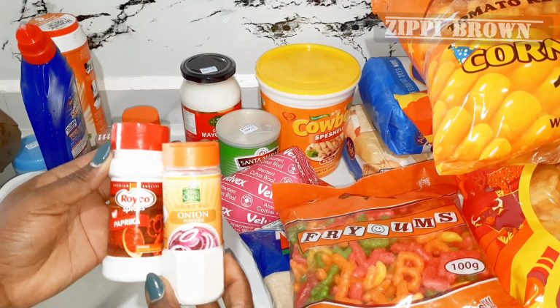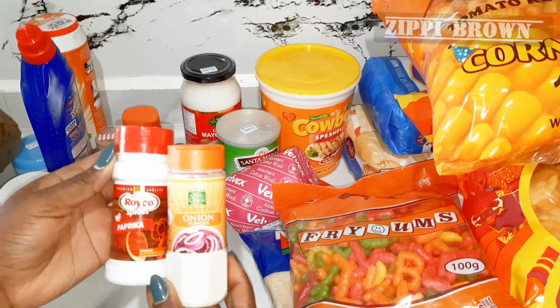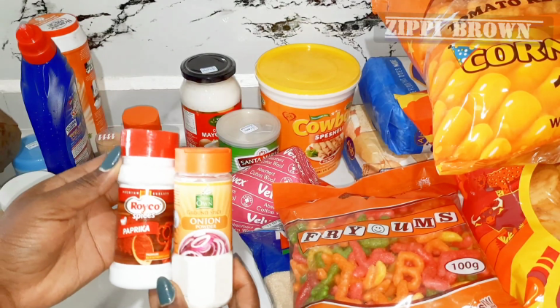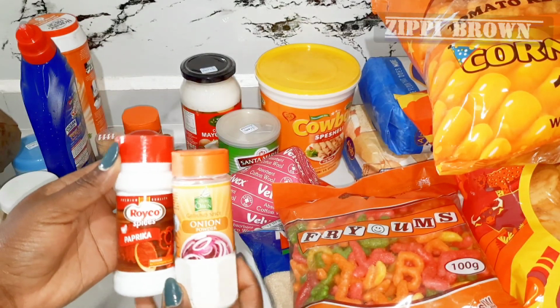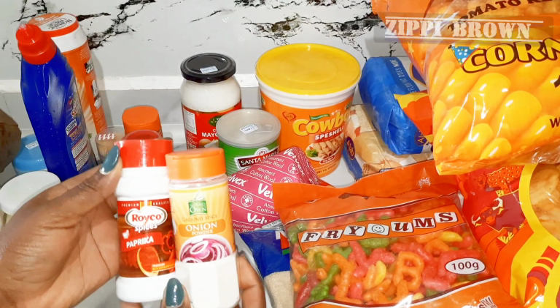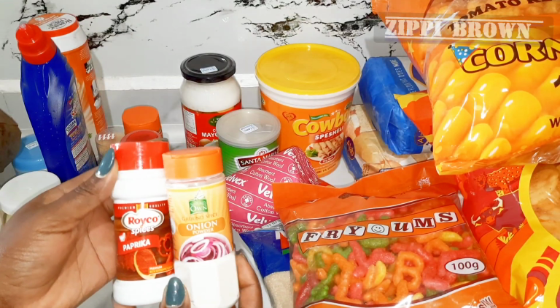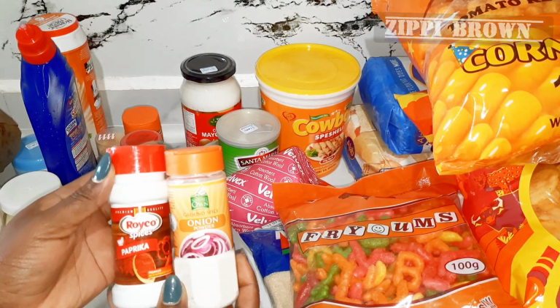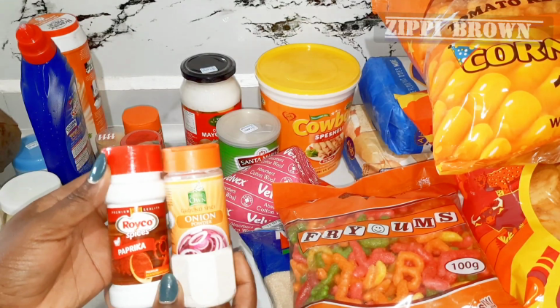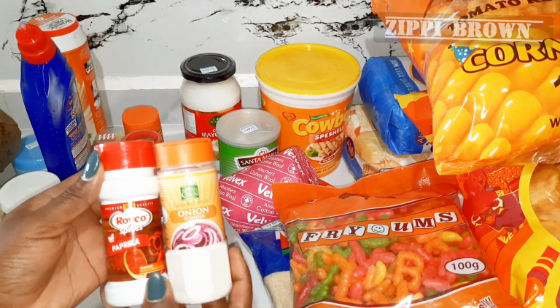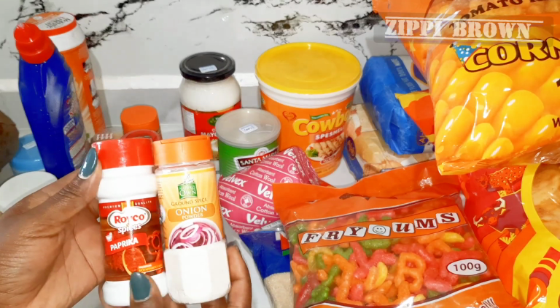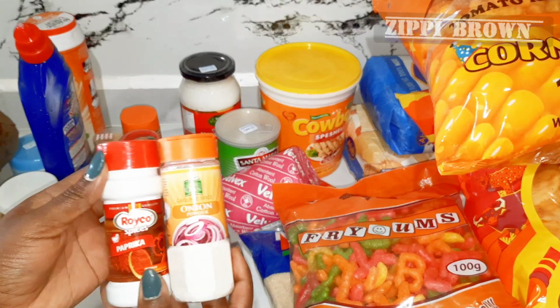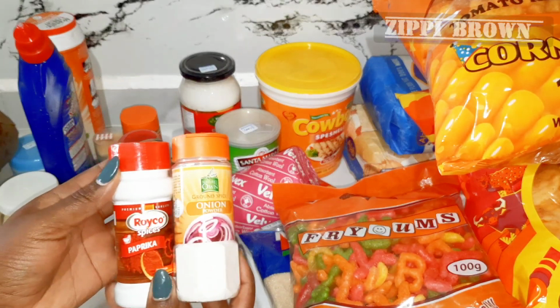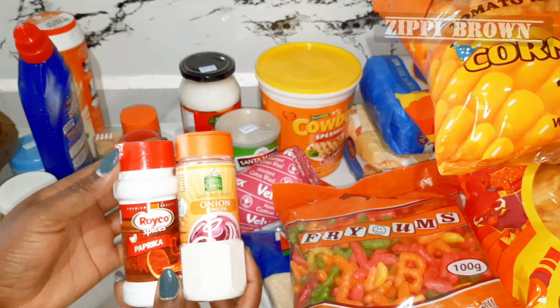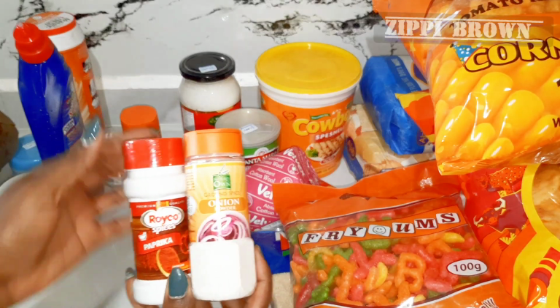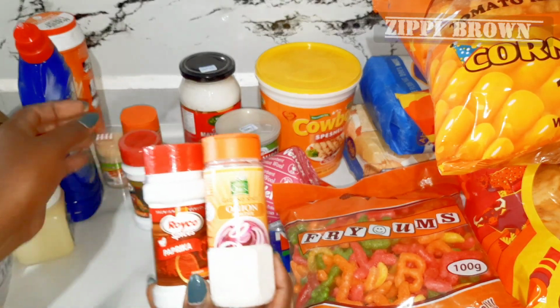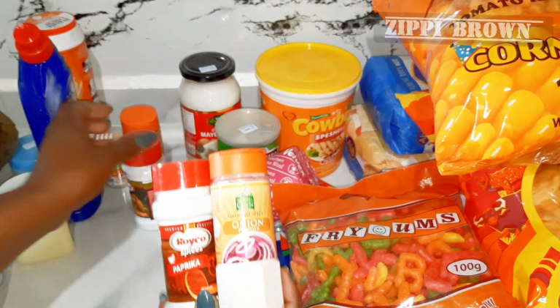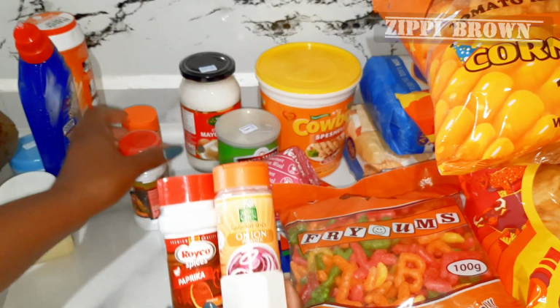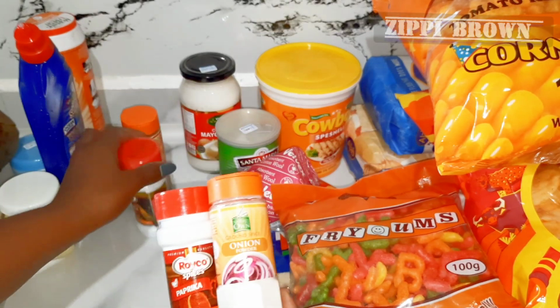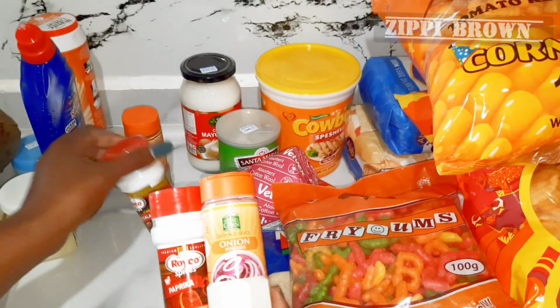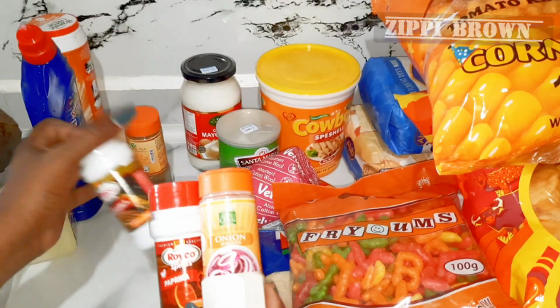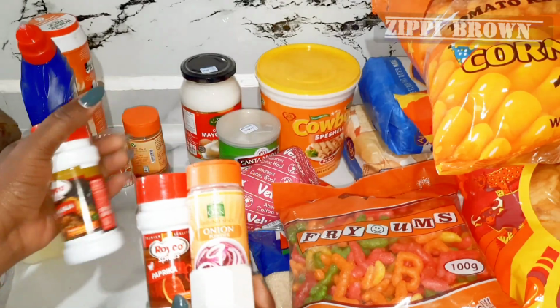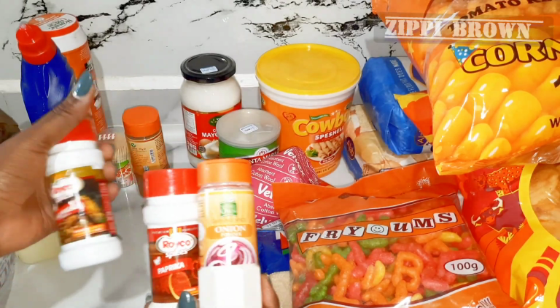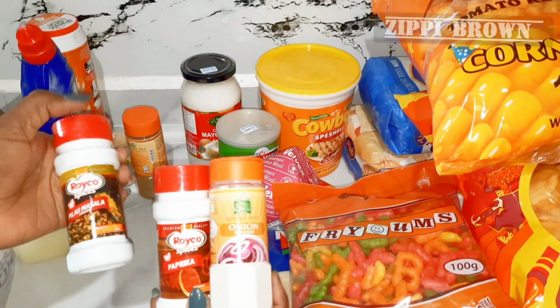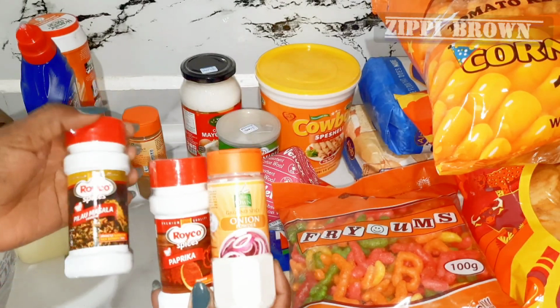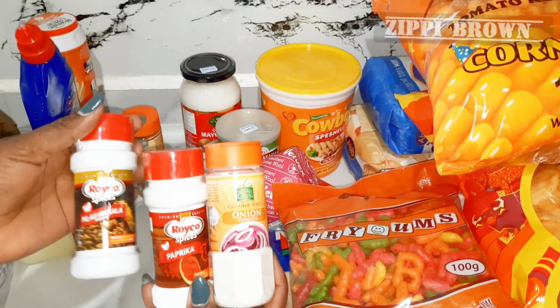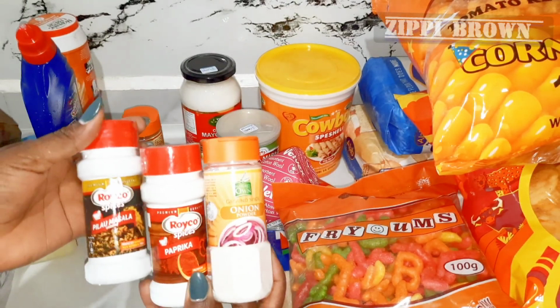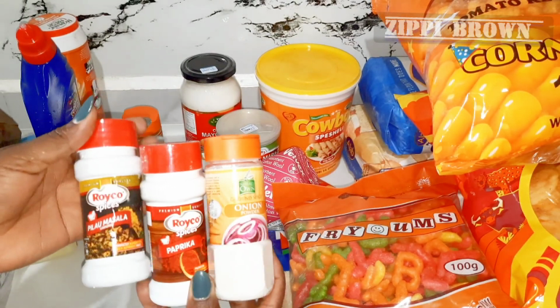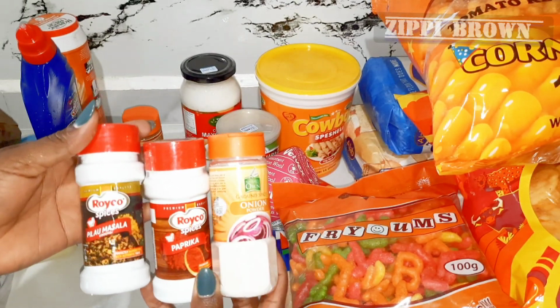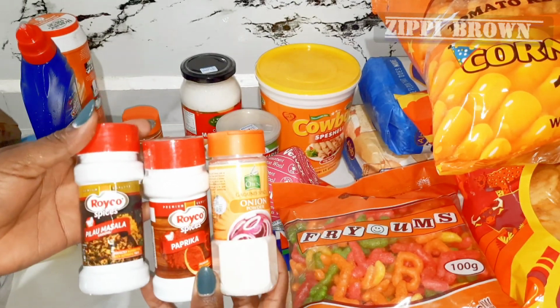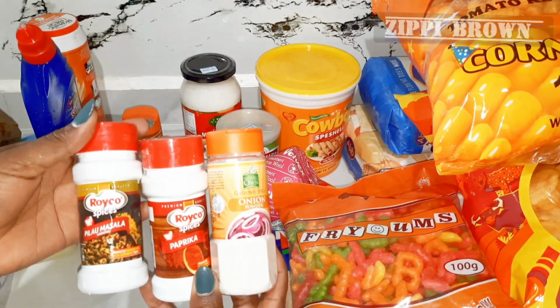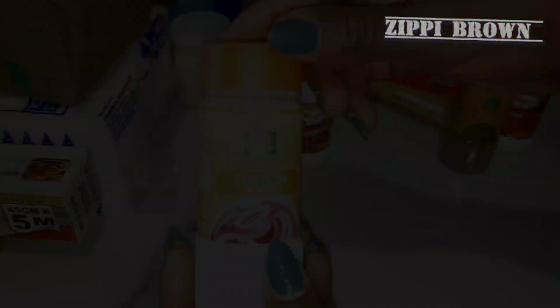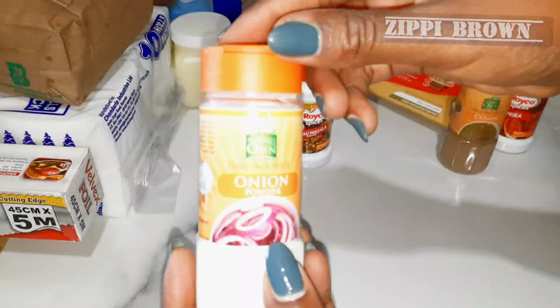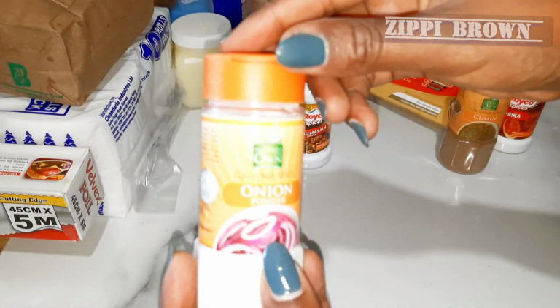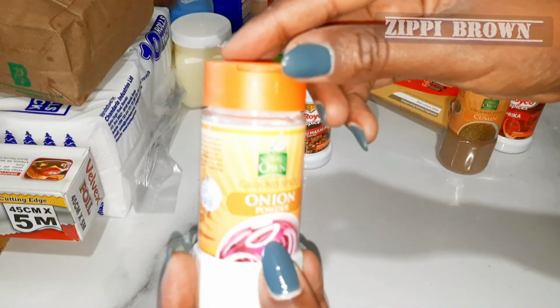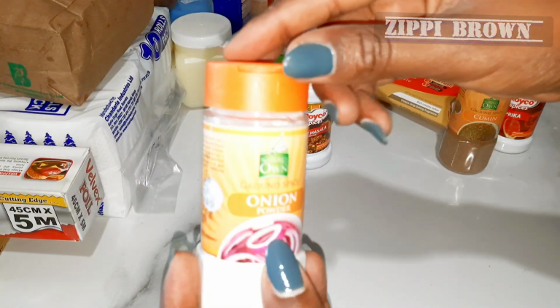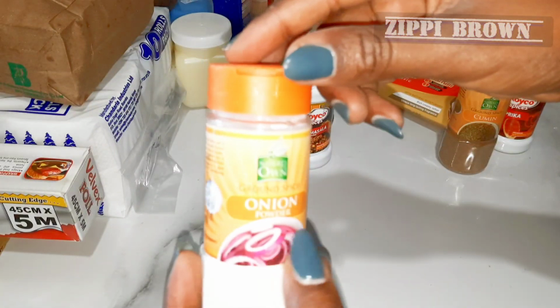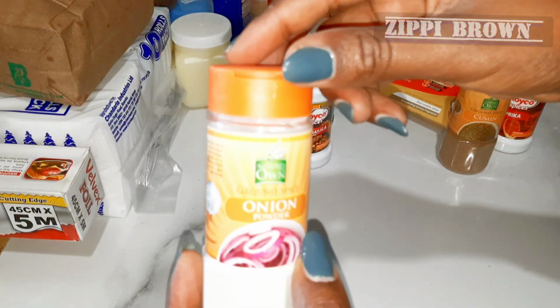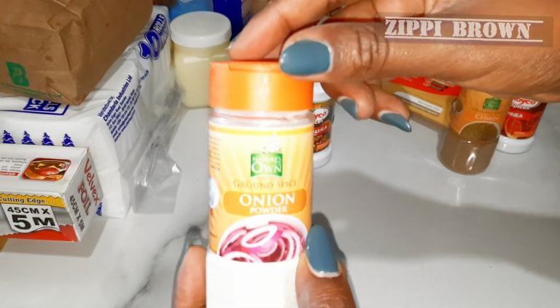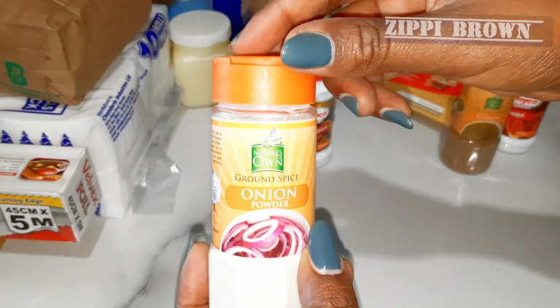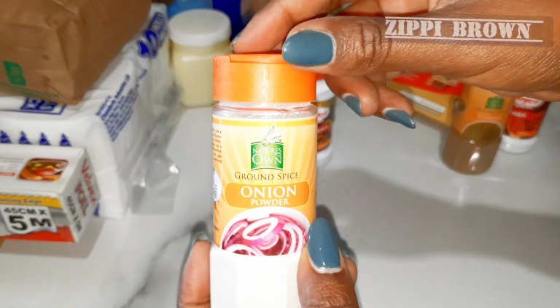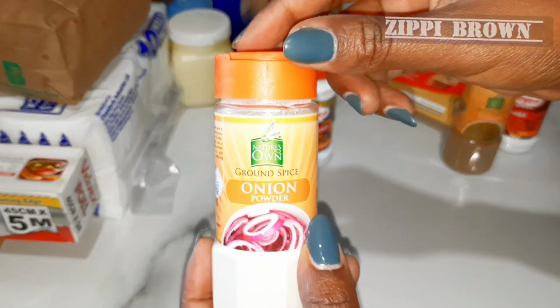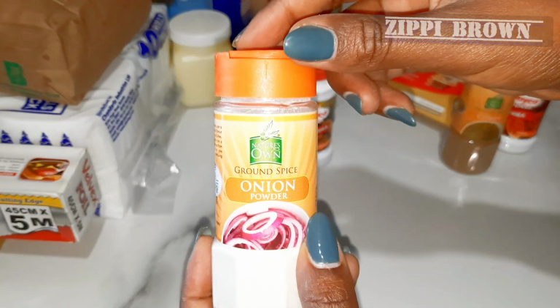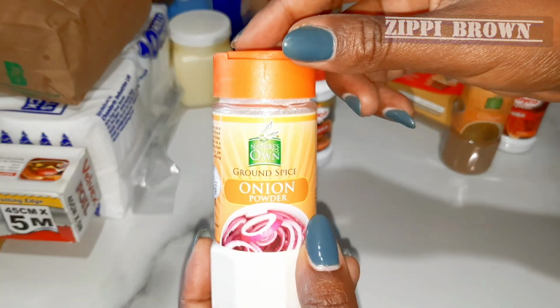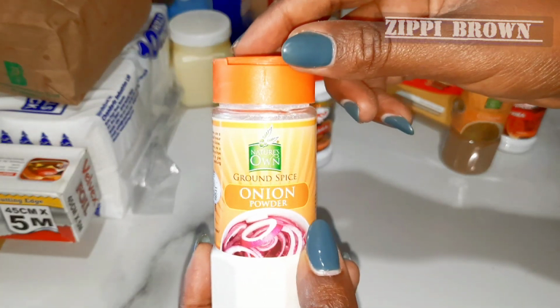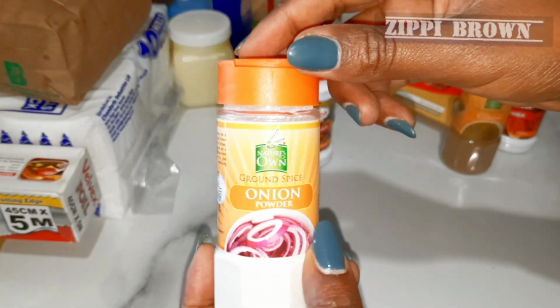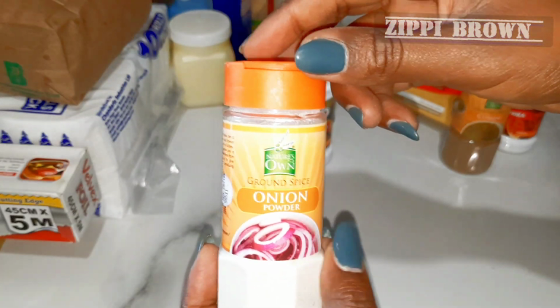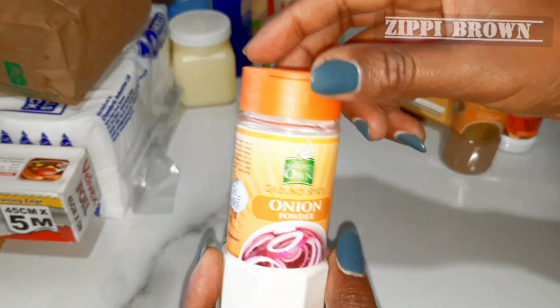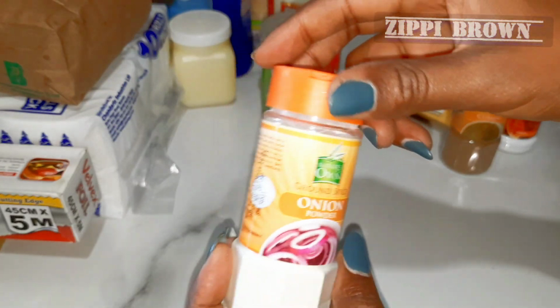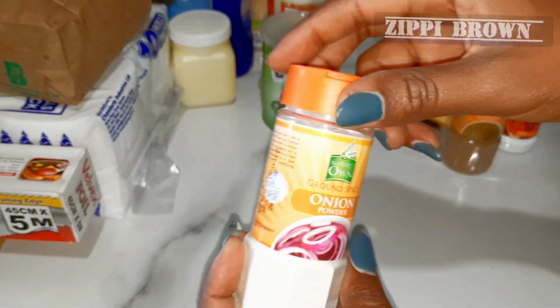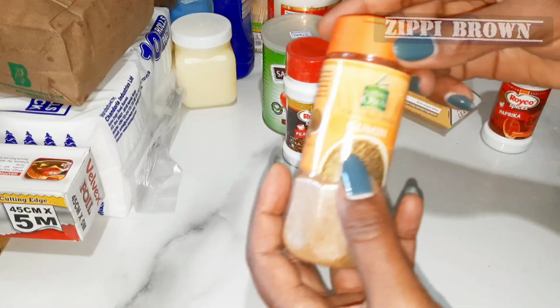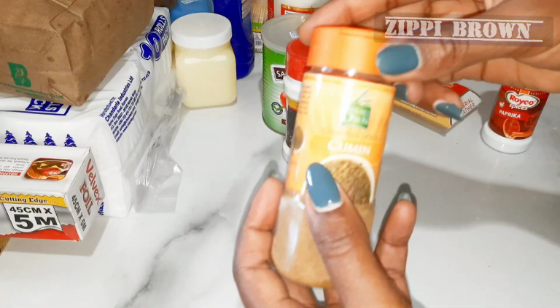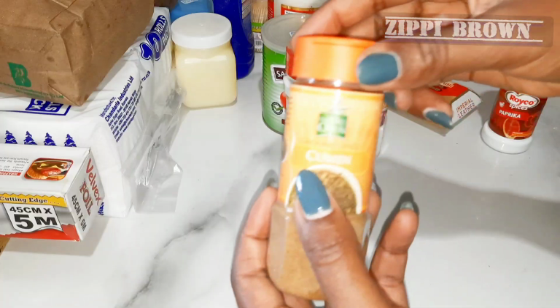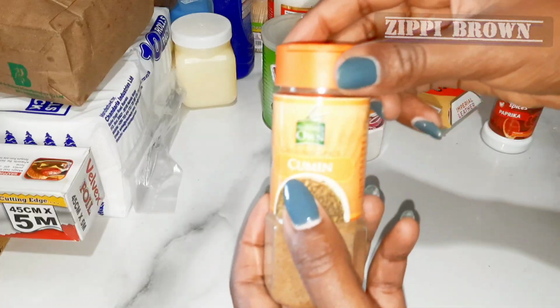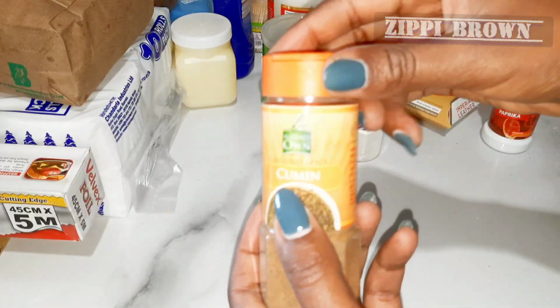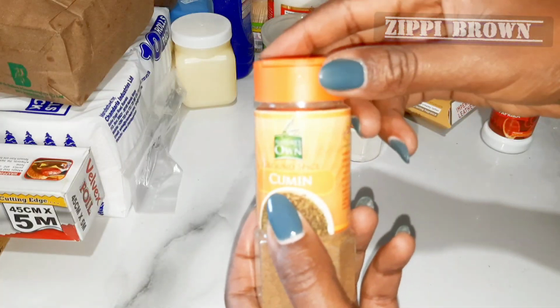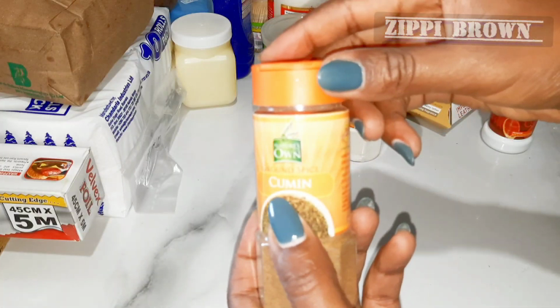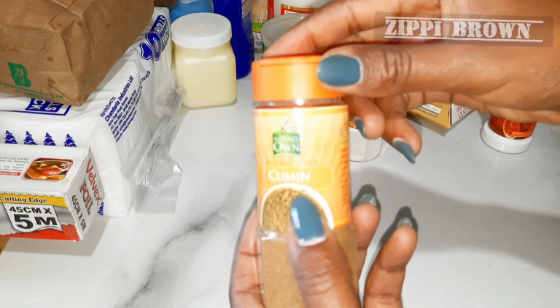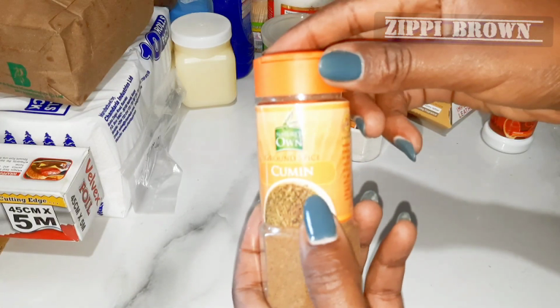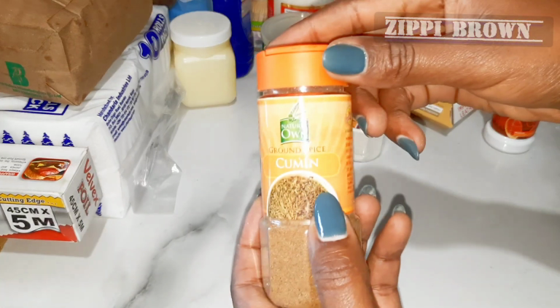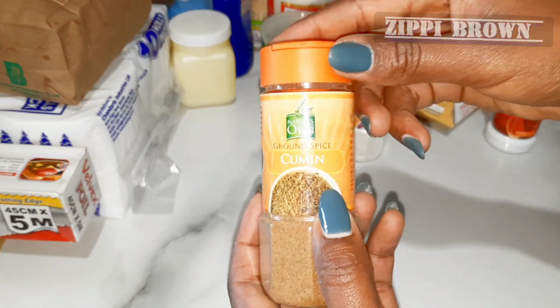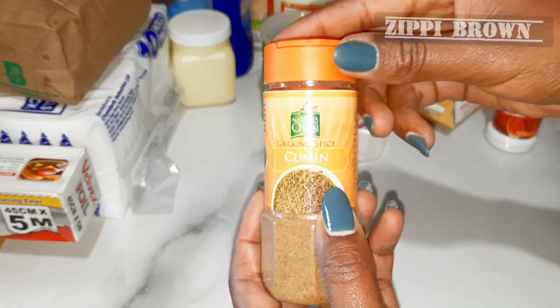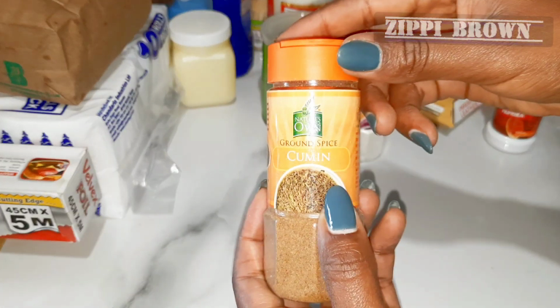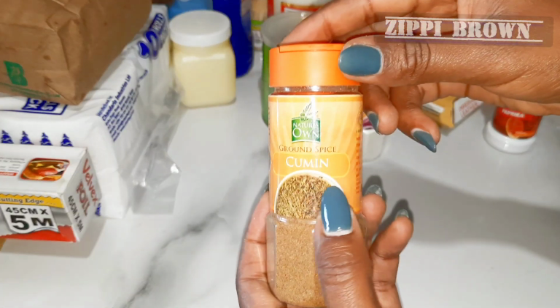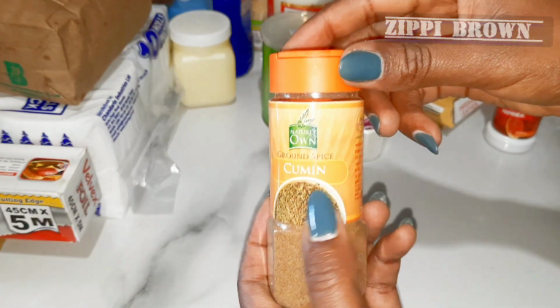Next I got a few ground spices: paprika, onion powder, cumin powder, and pilau masala.